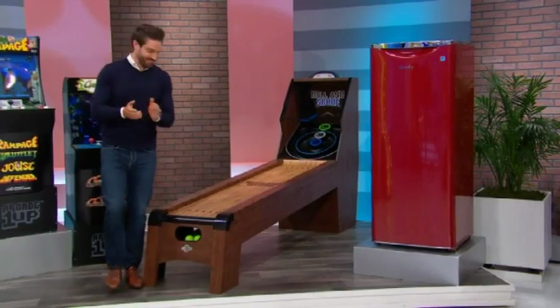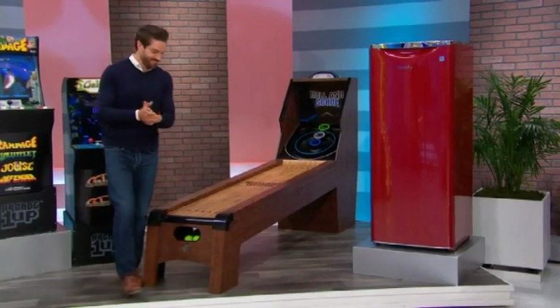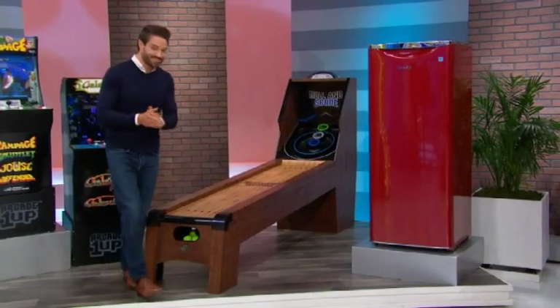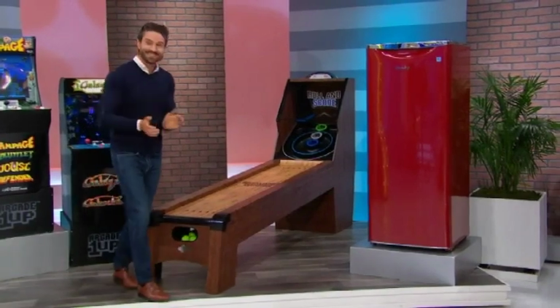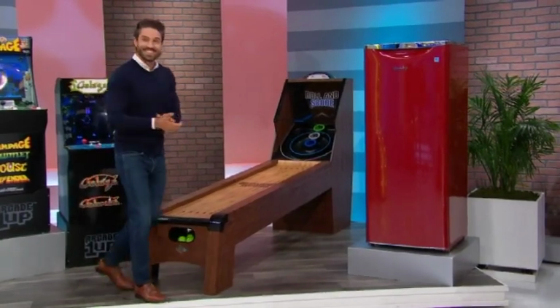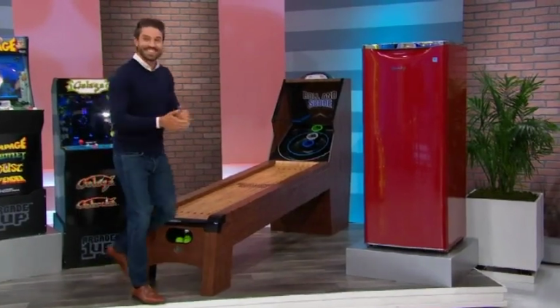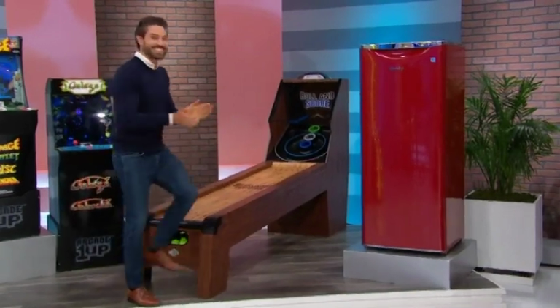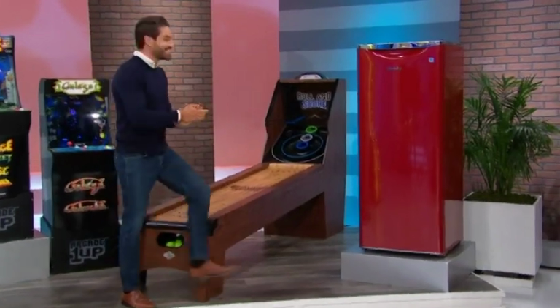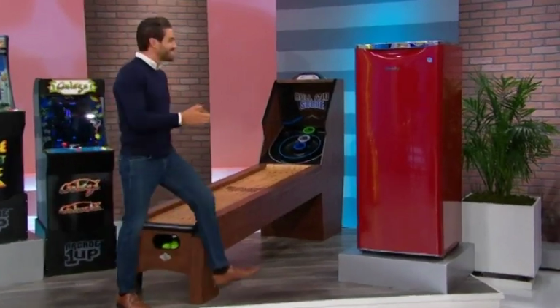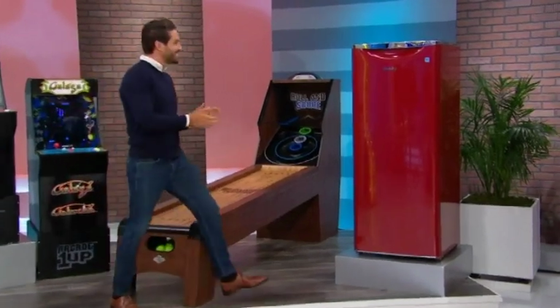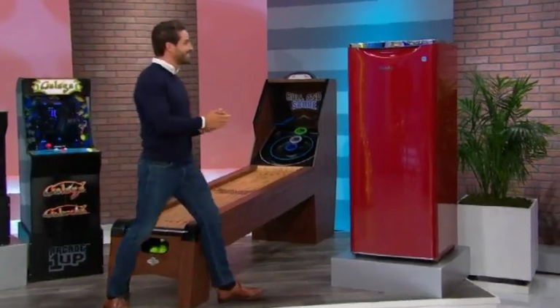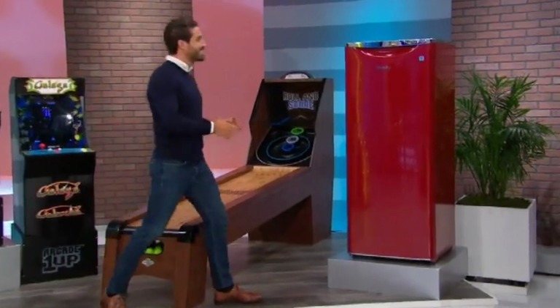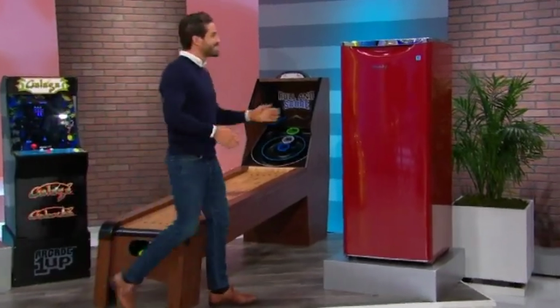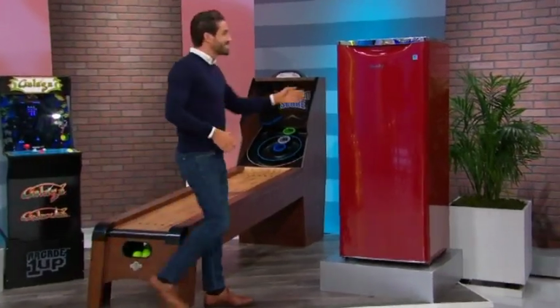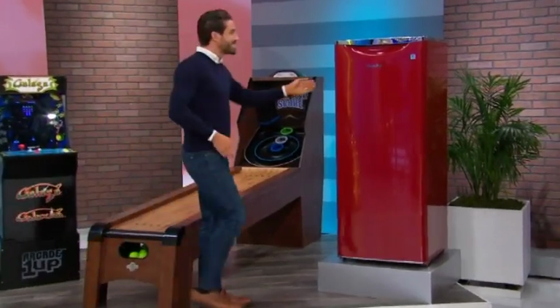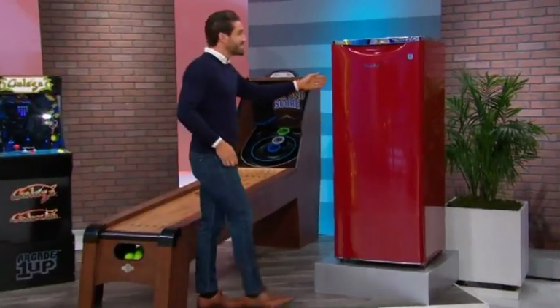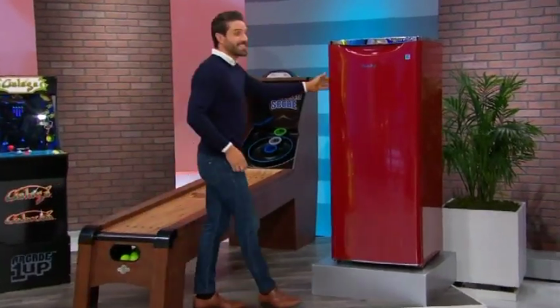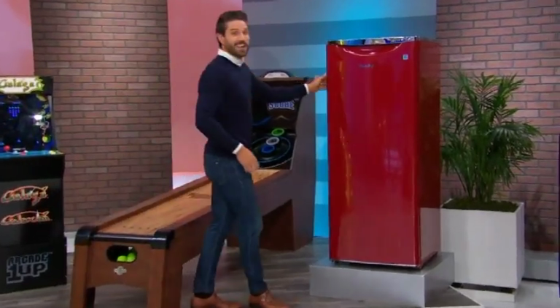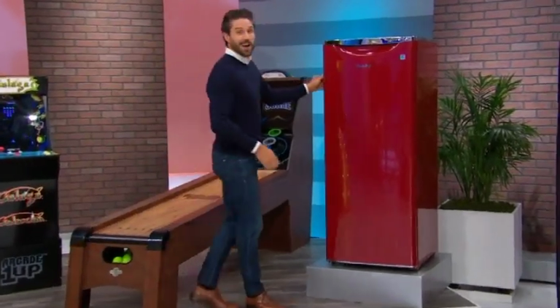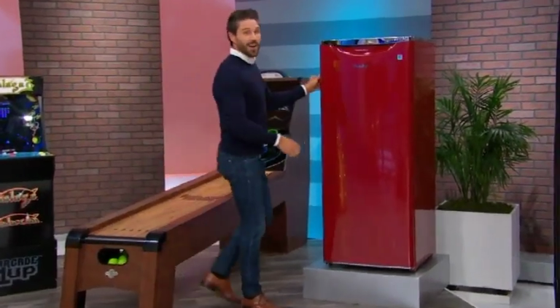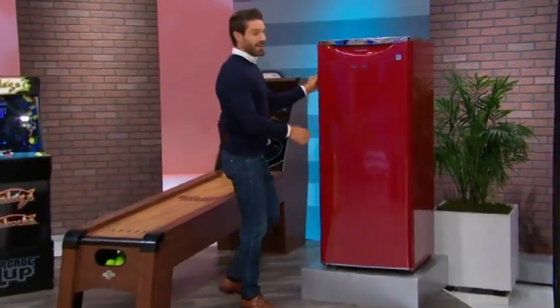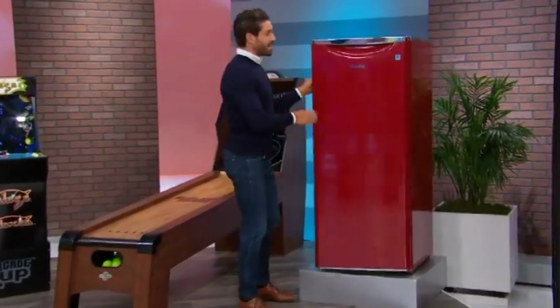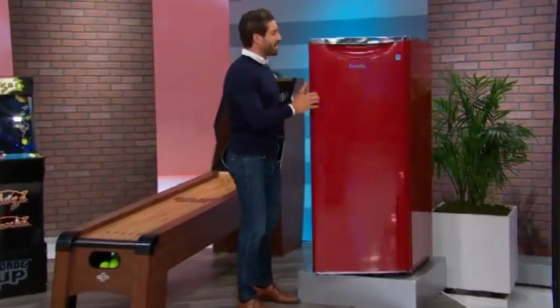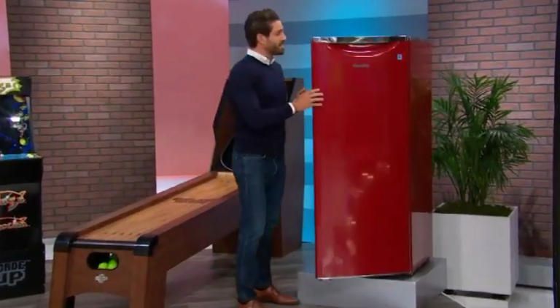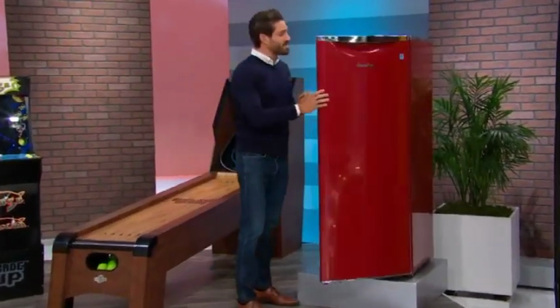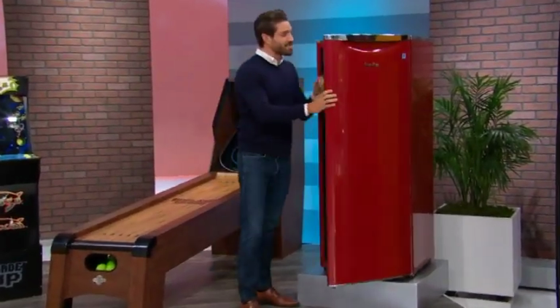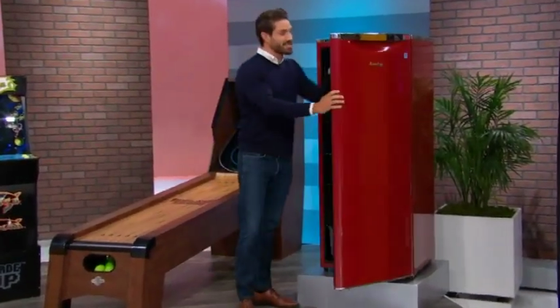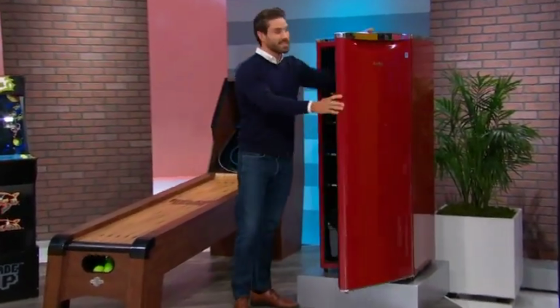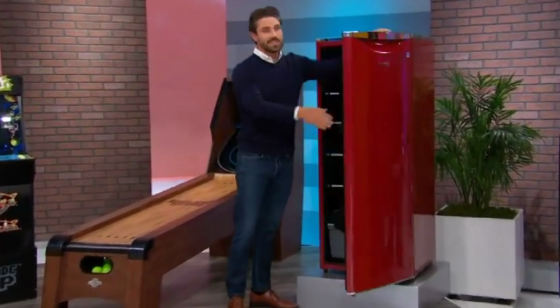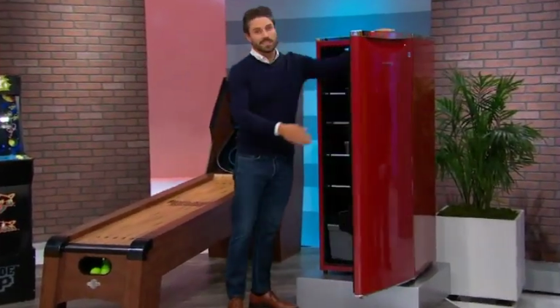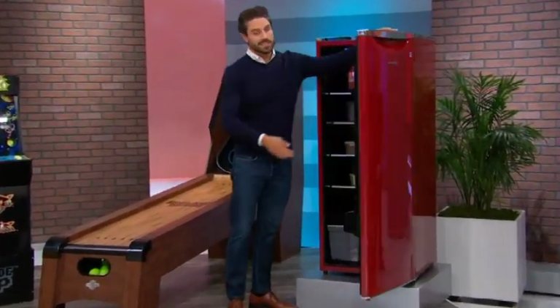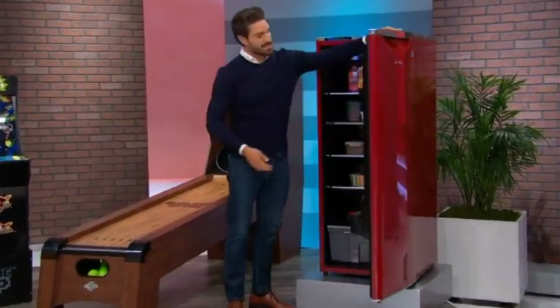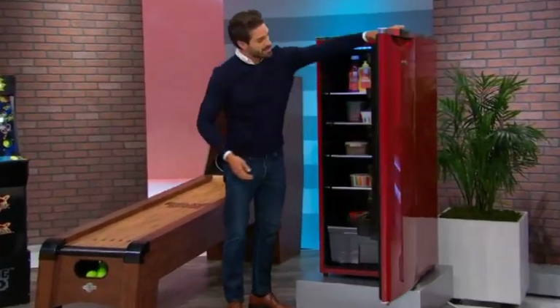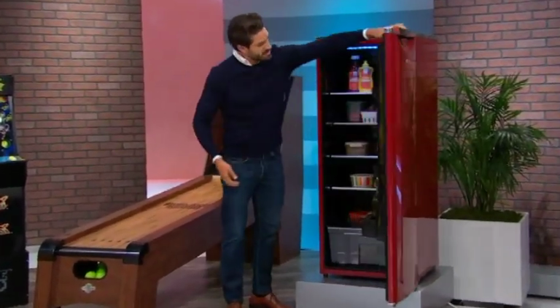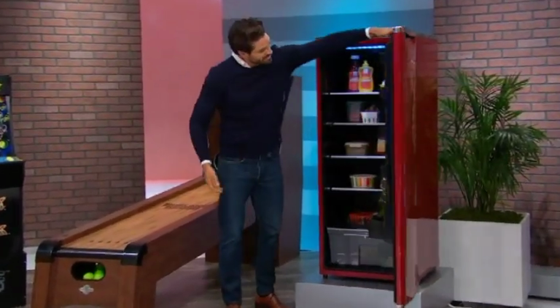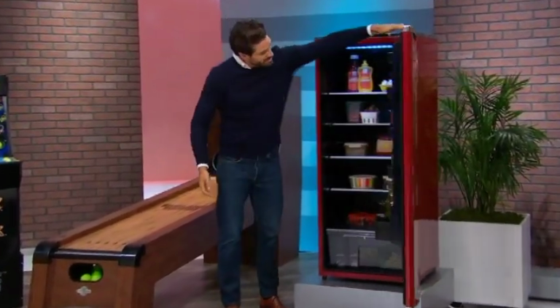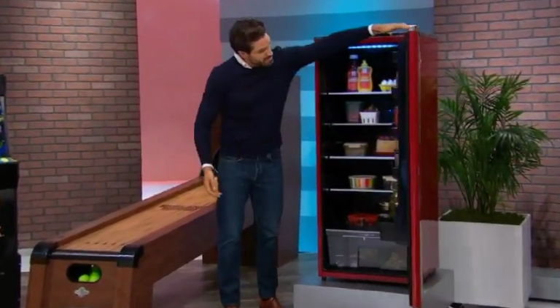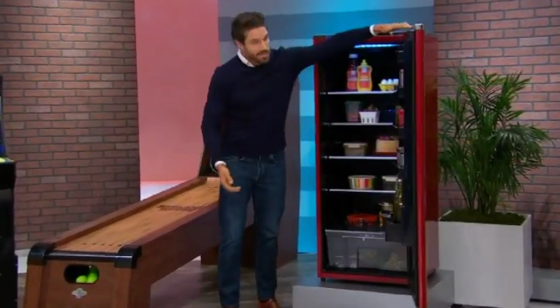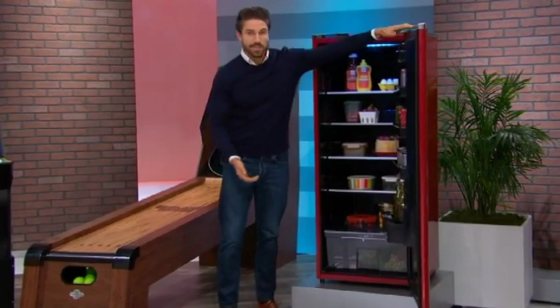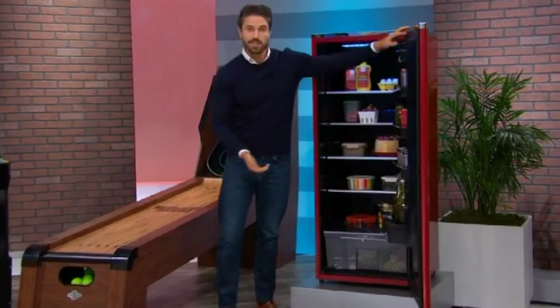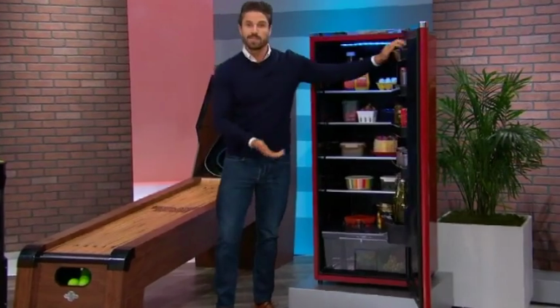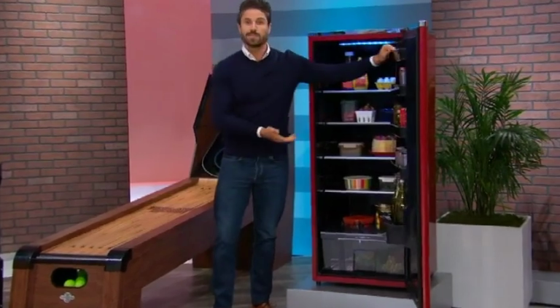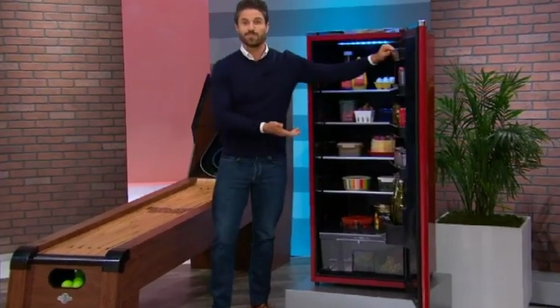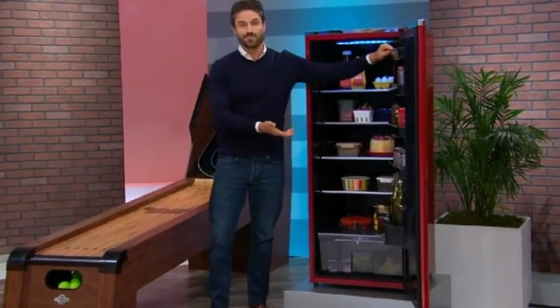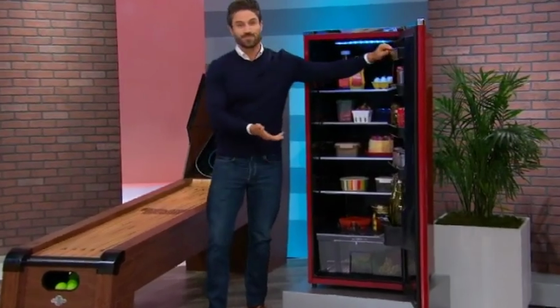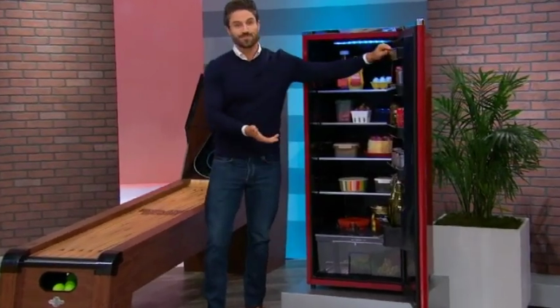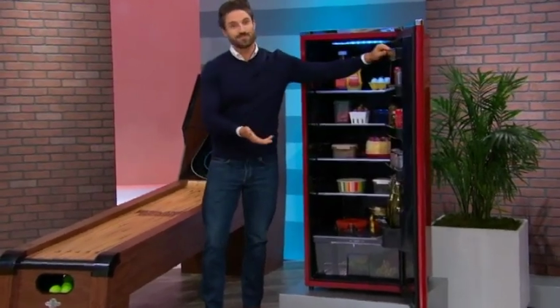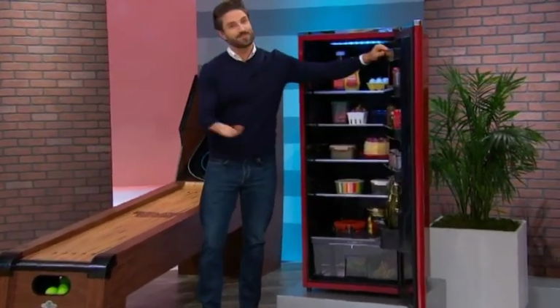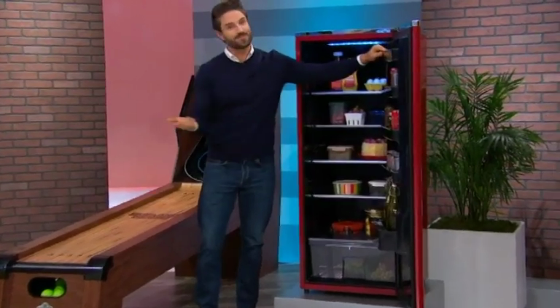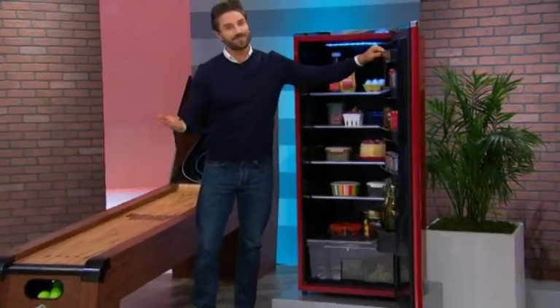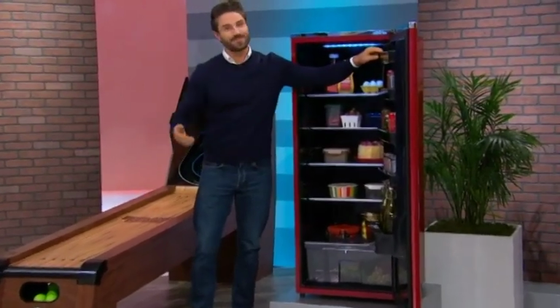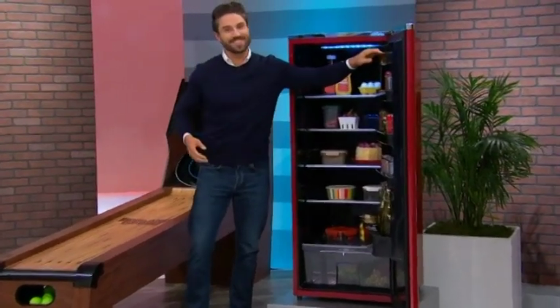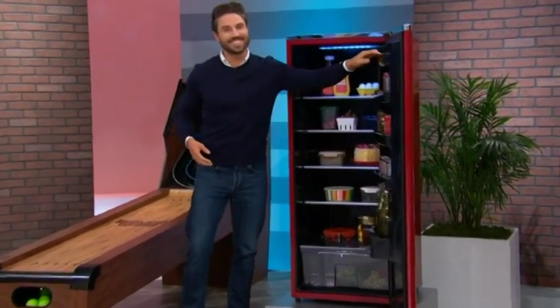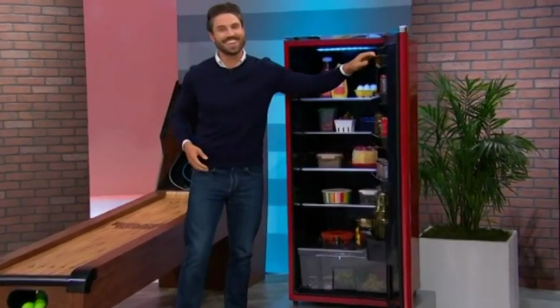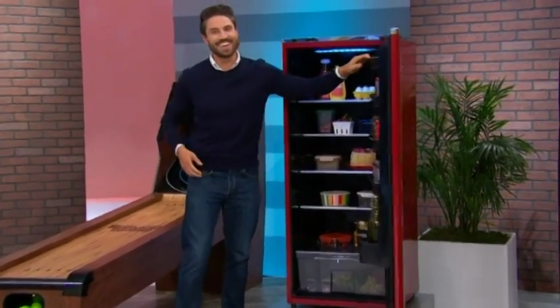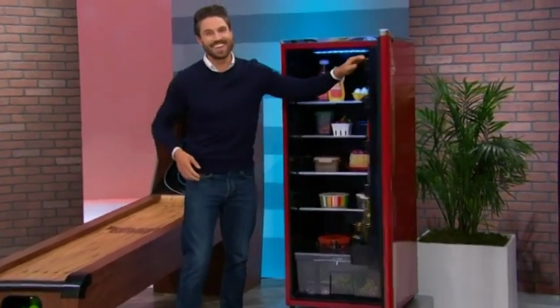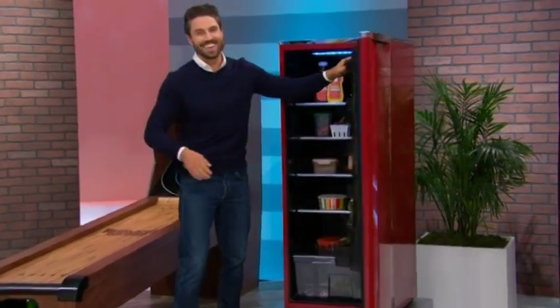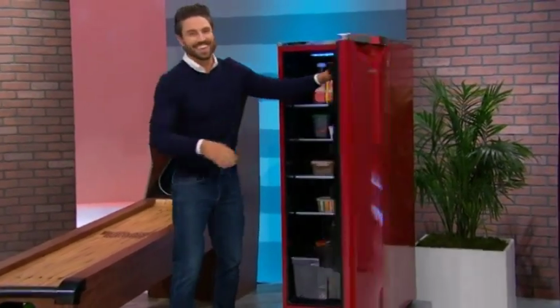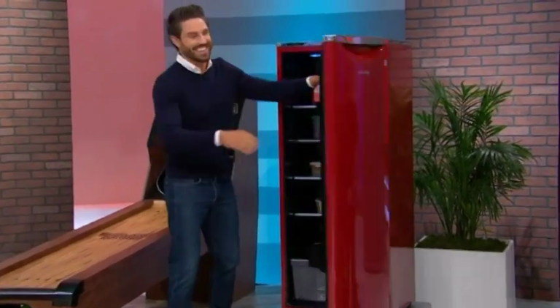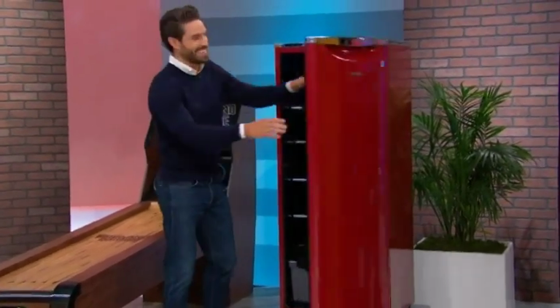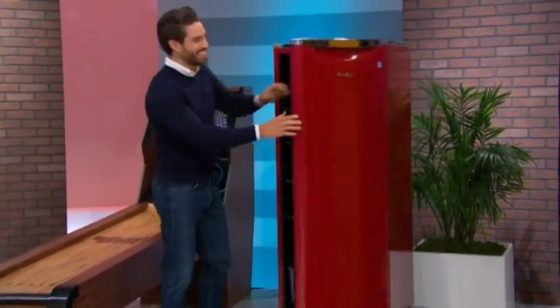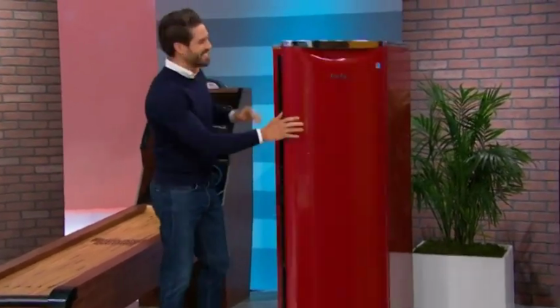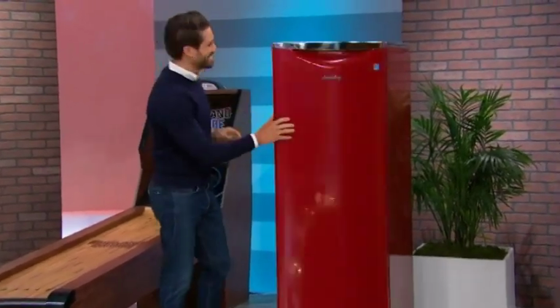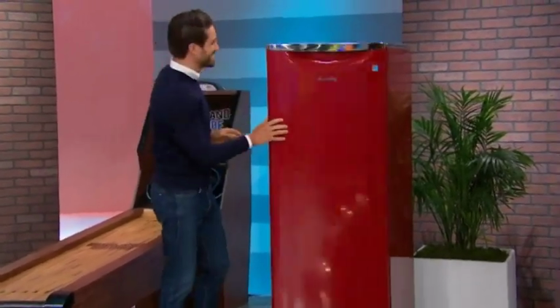And then, this refrigerator has an 11 cubic foot capacity, automatic defrost and LED lighting from Danby.